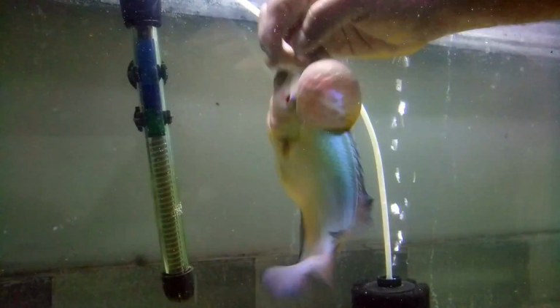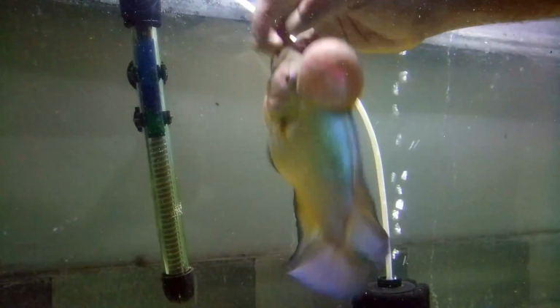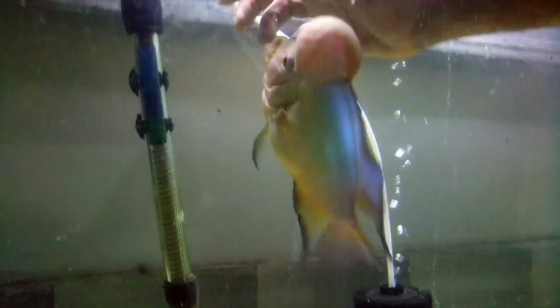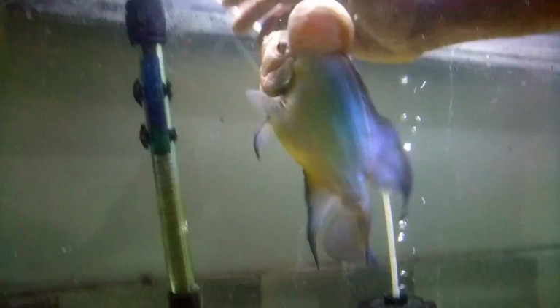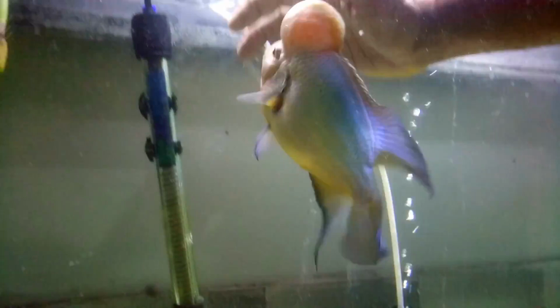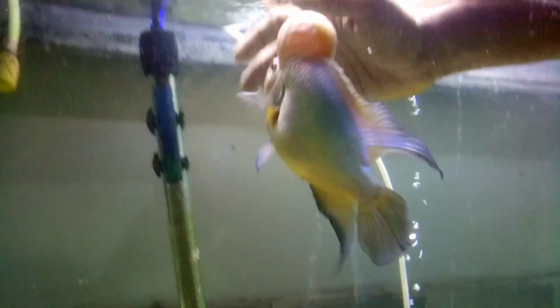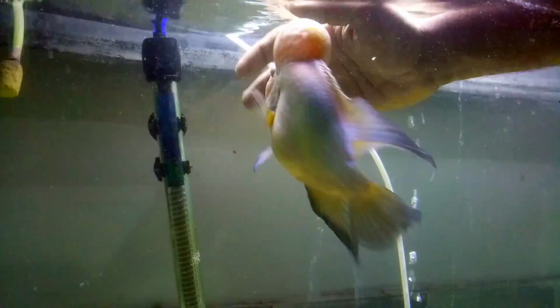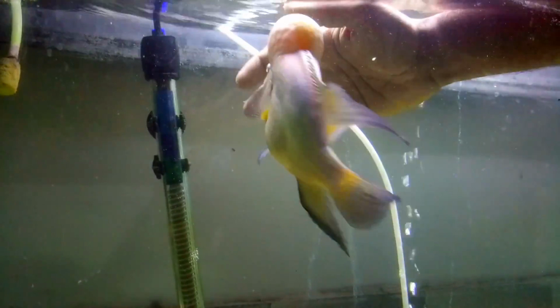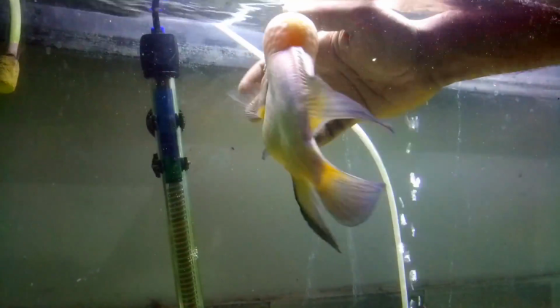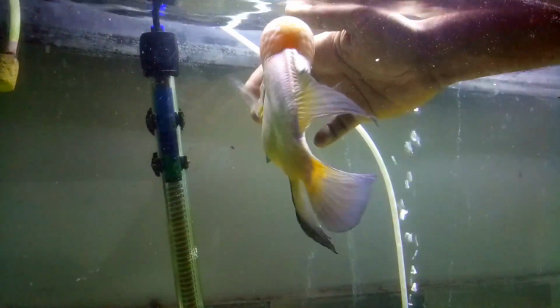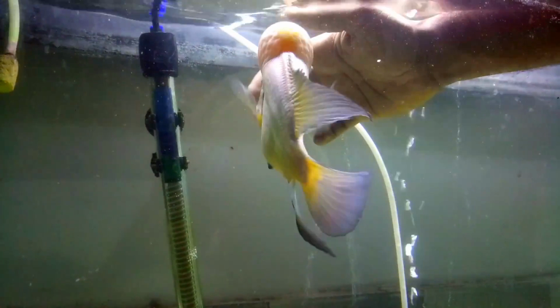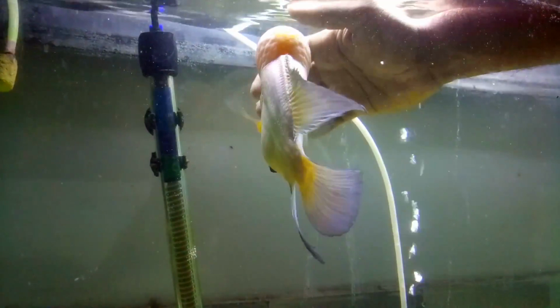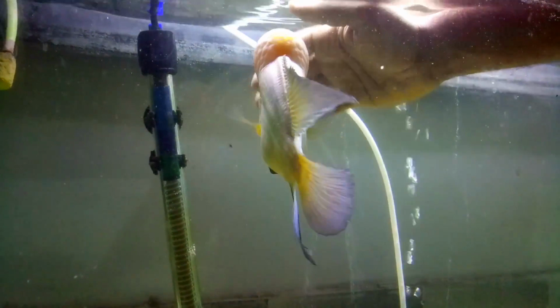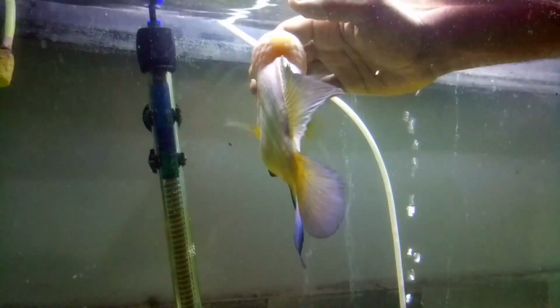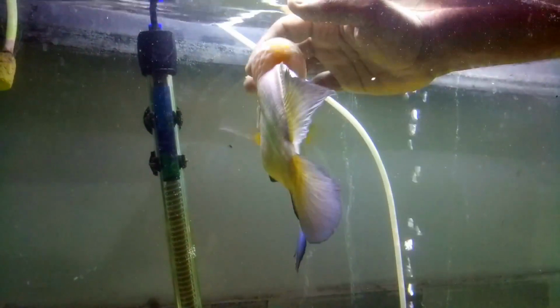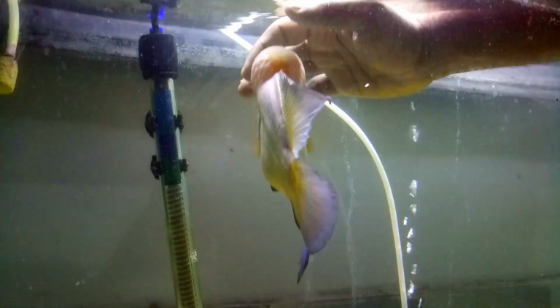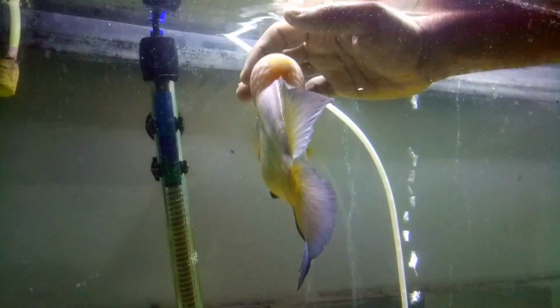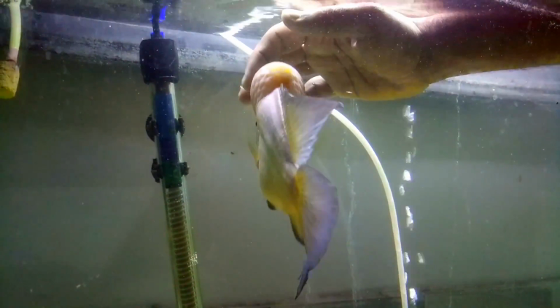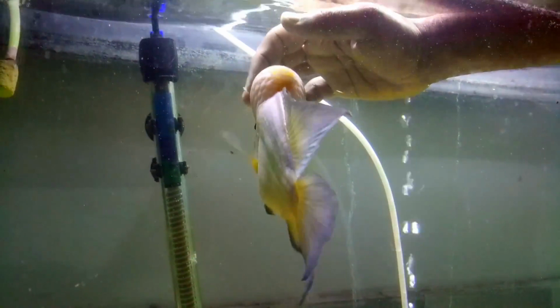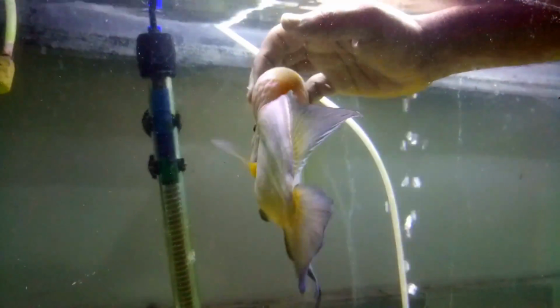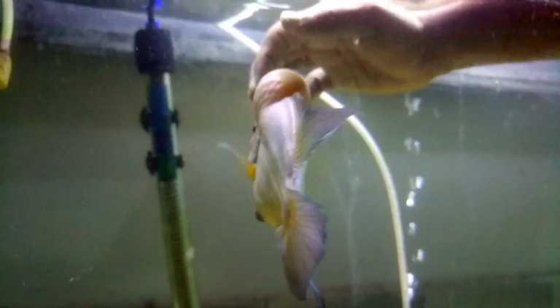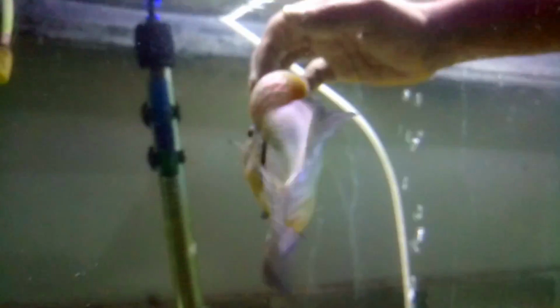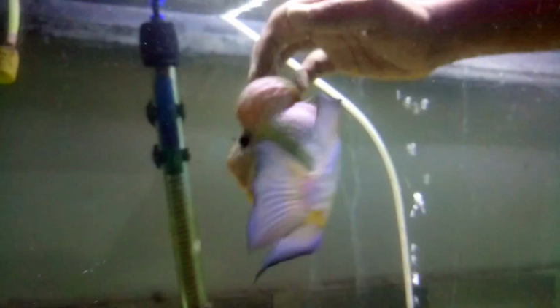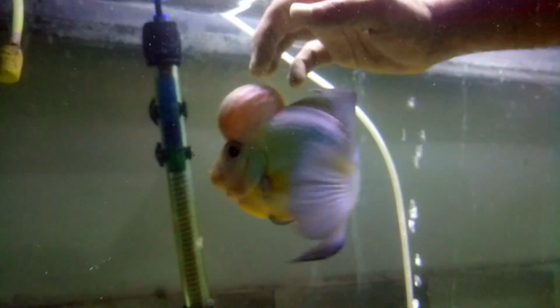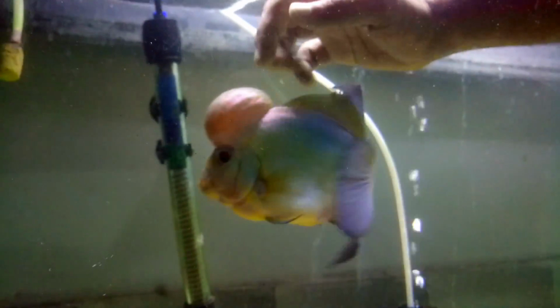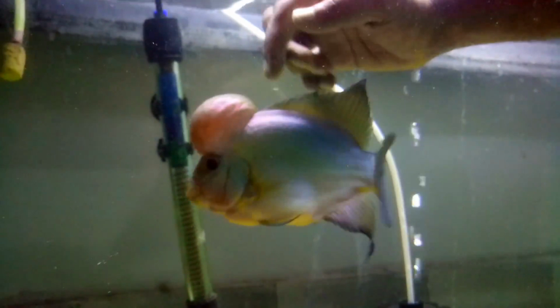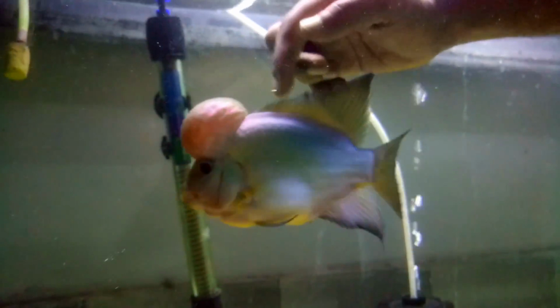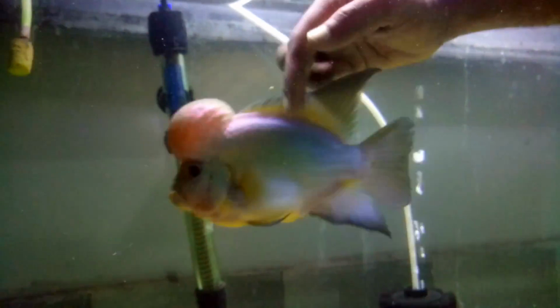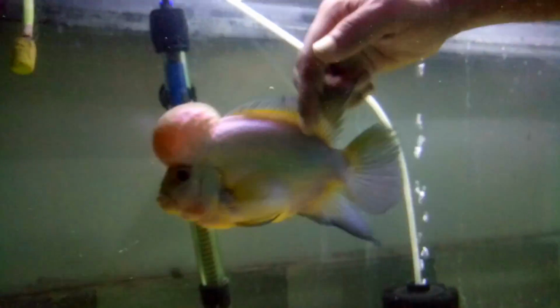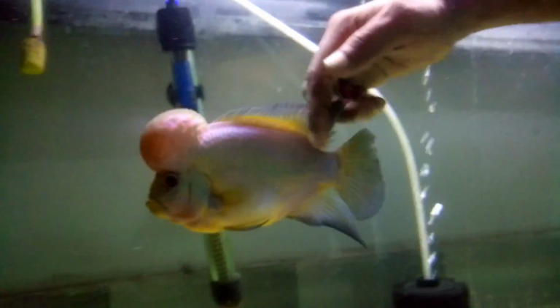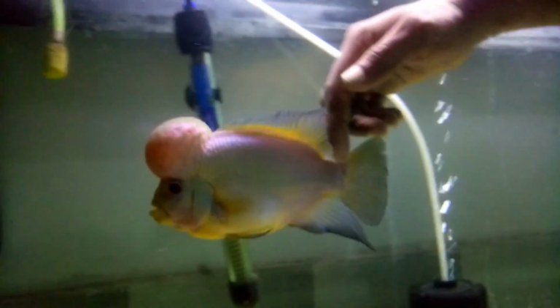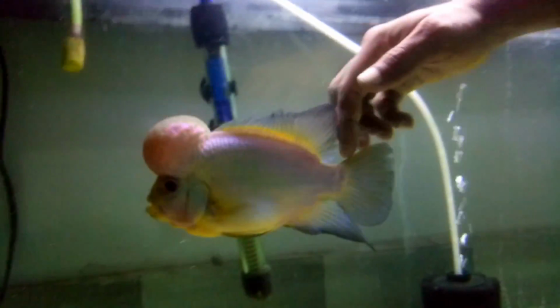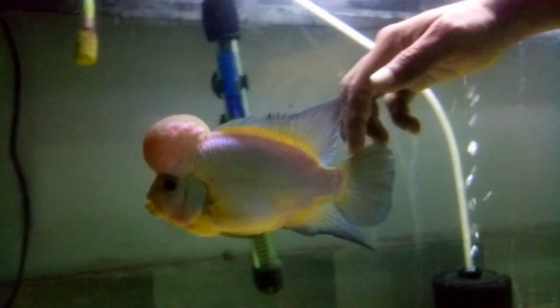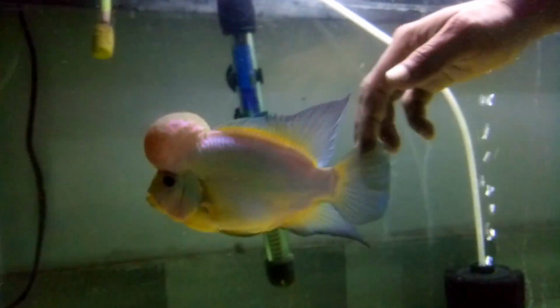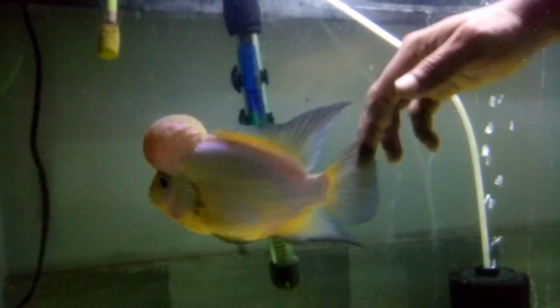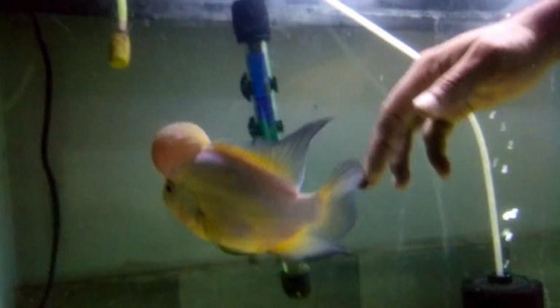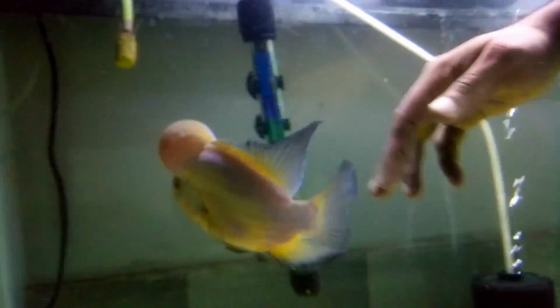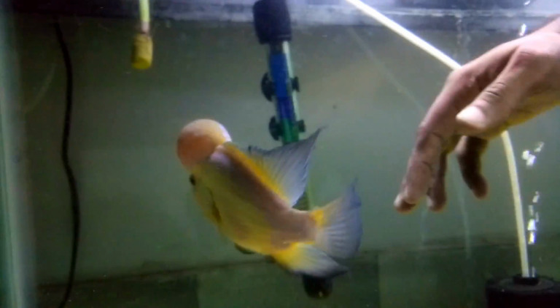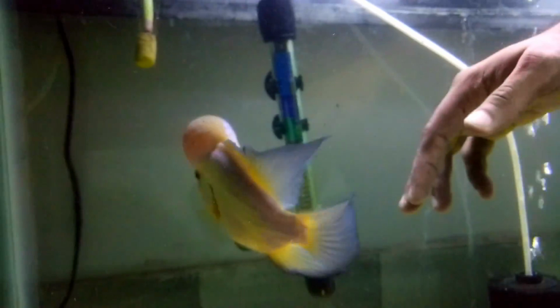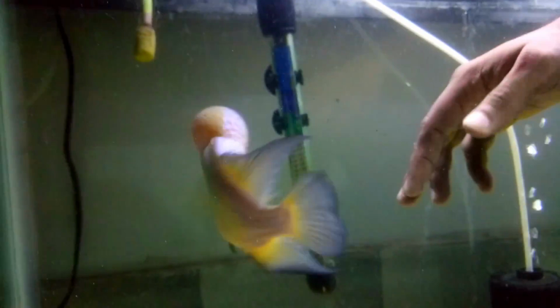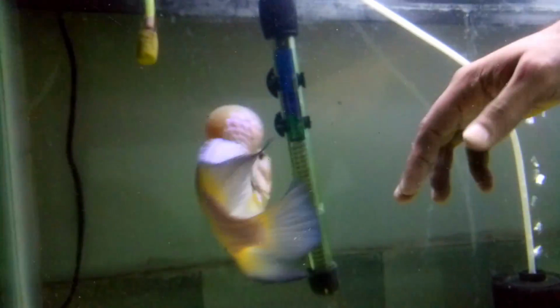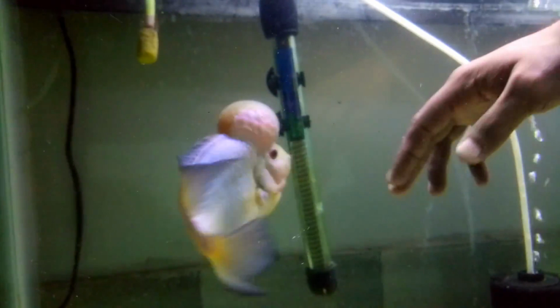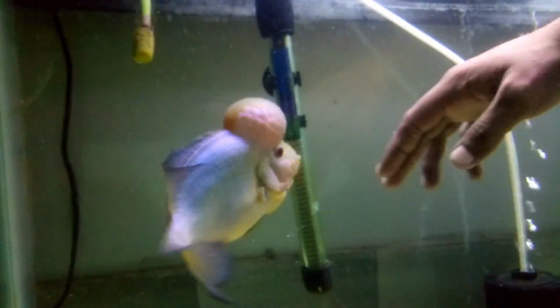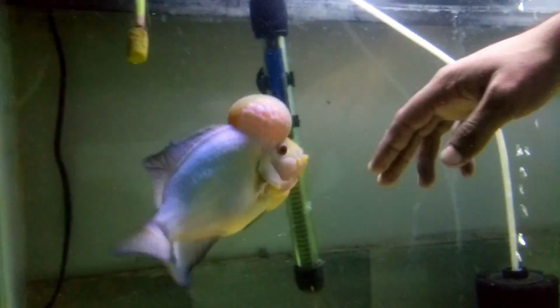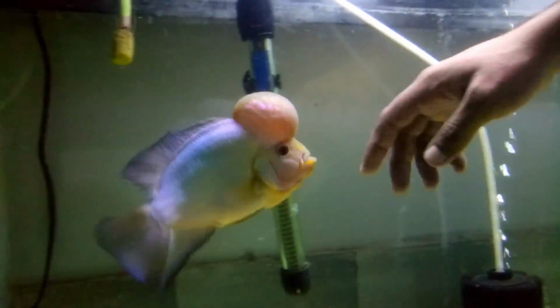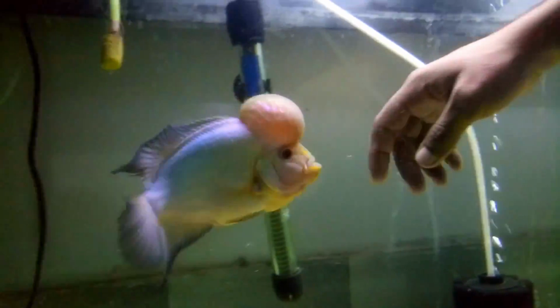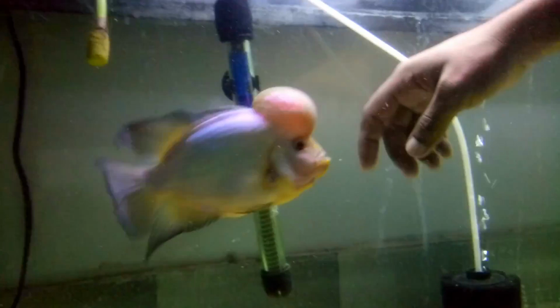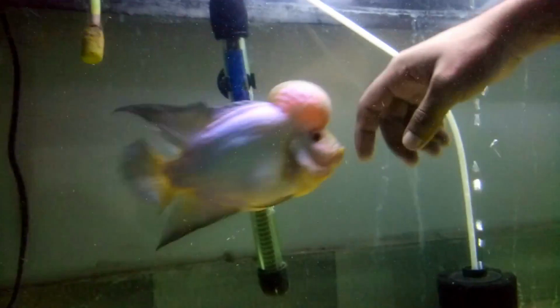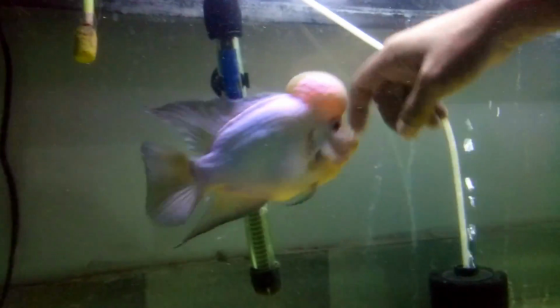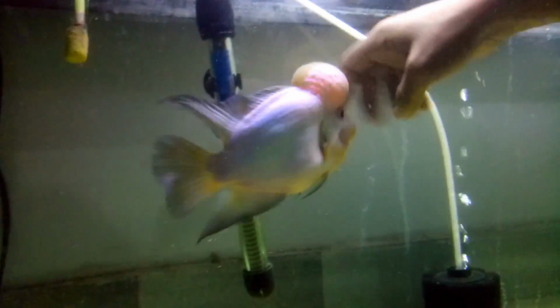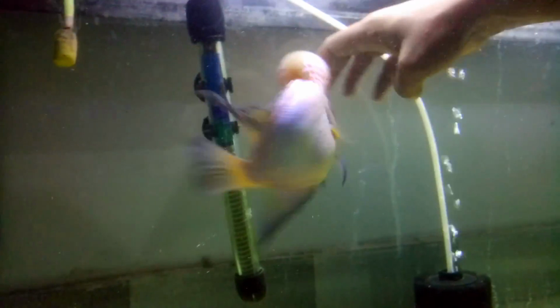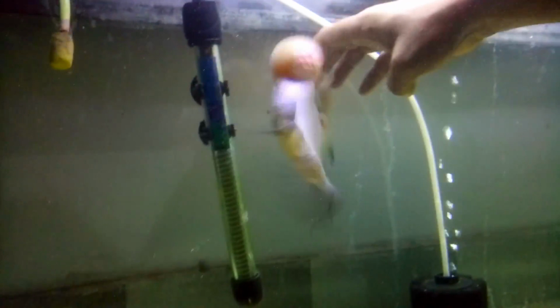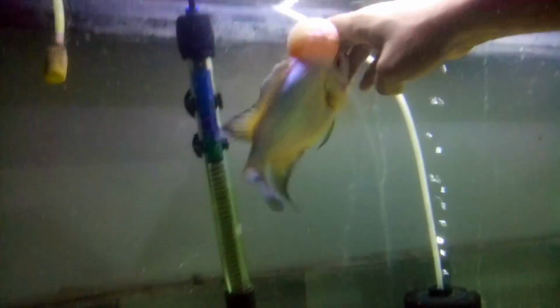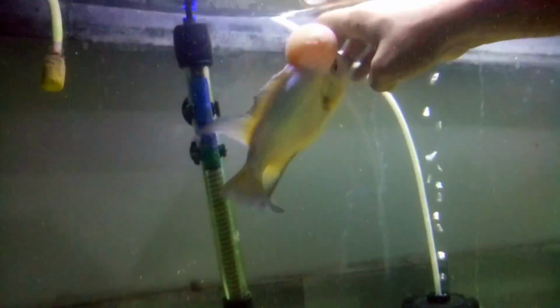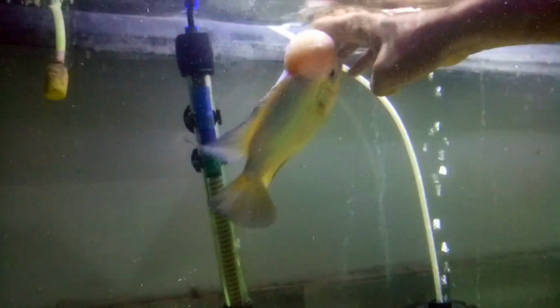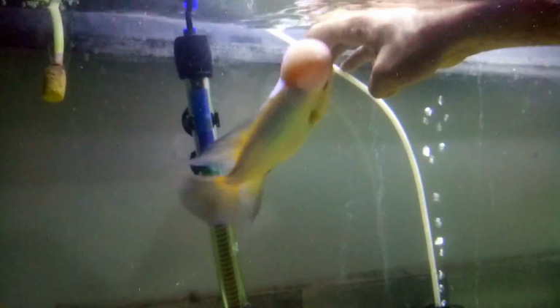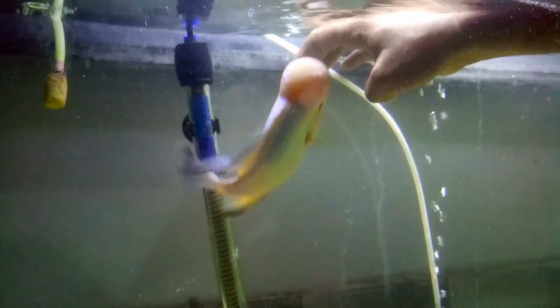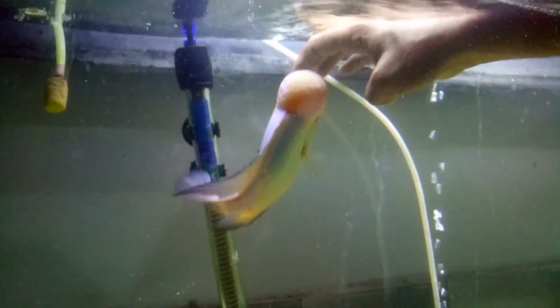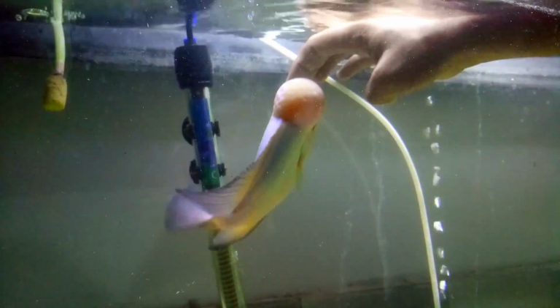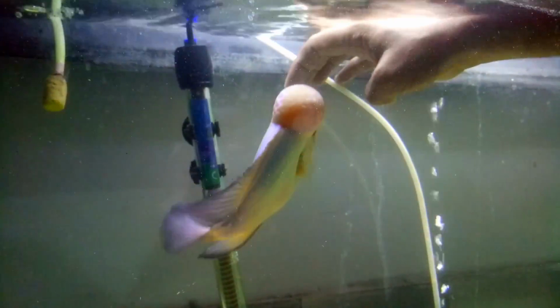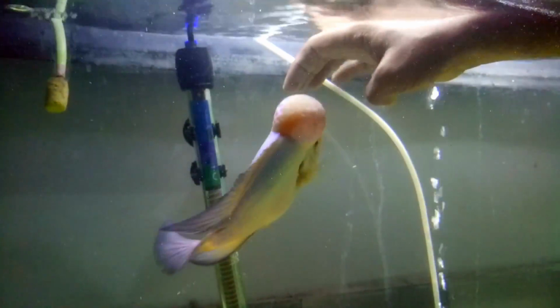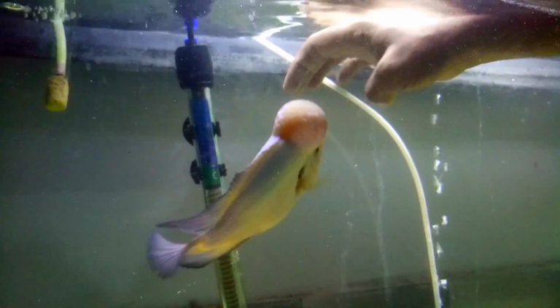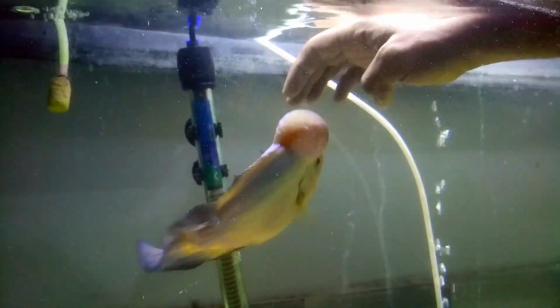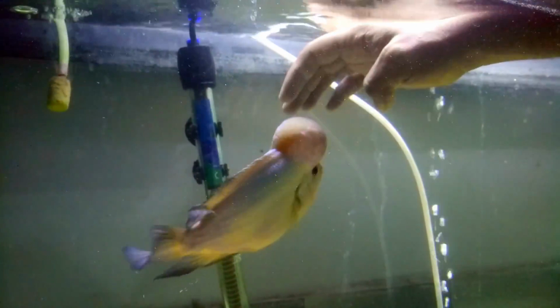The breeding of this is successful. The fries are 50 to 100 fries.